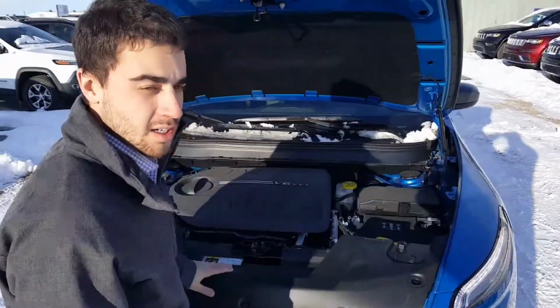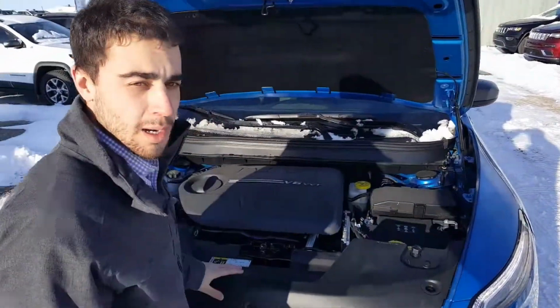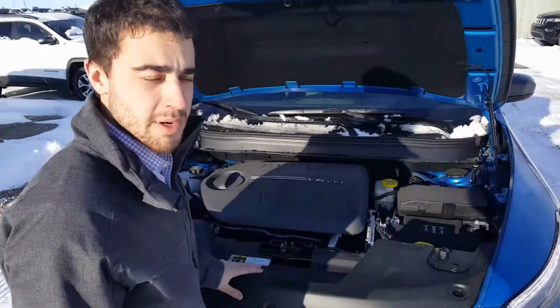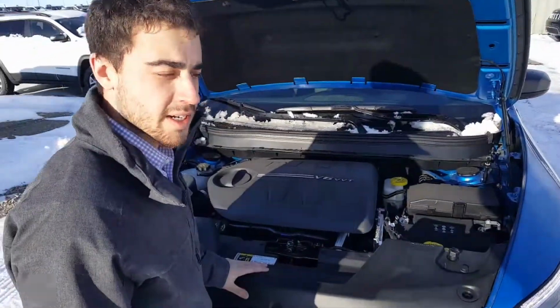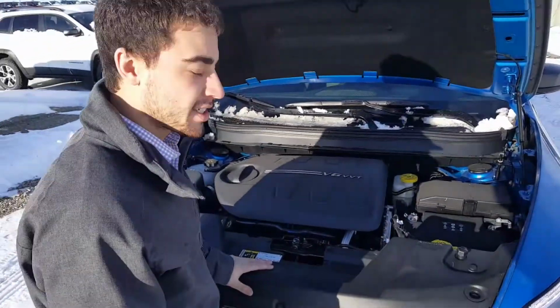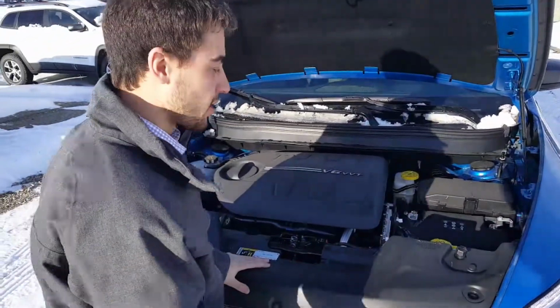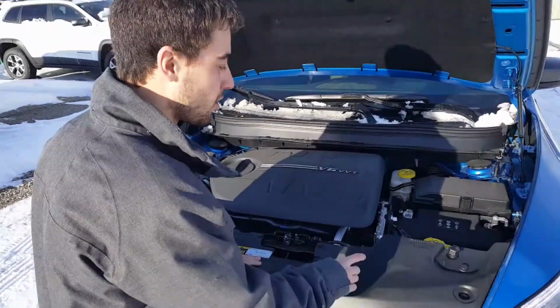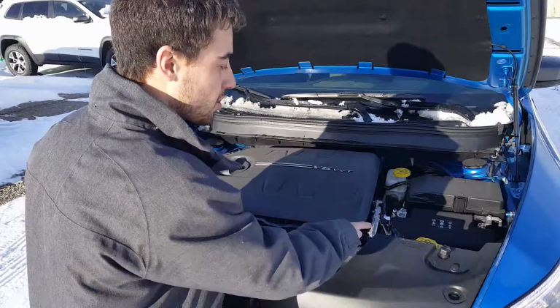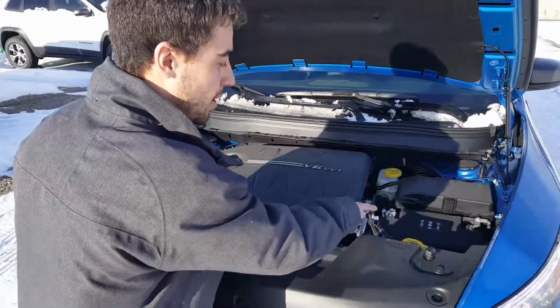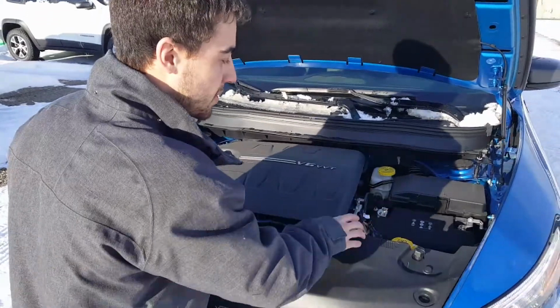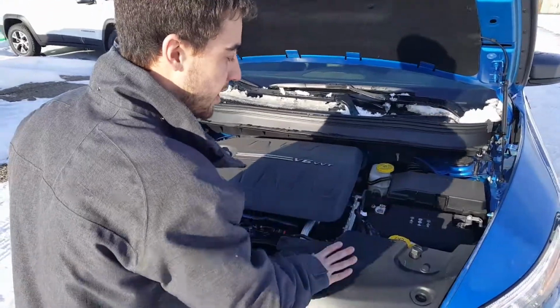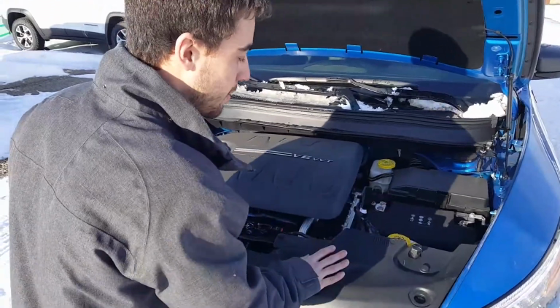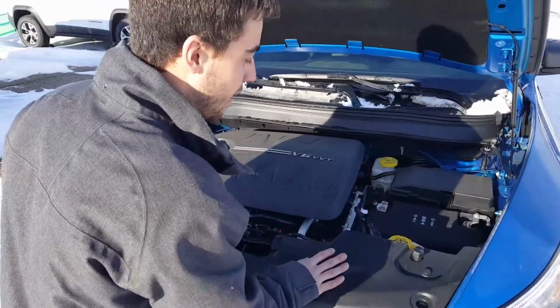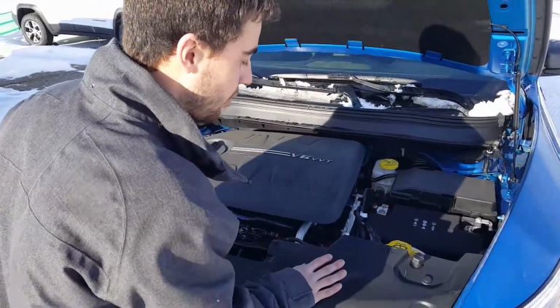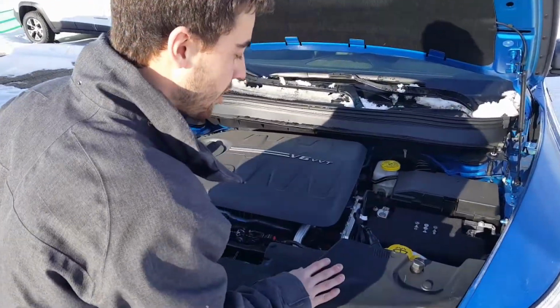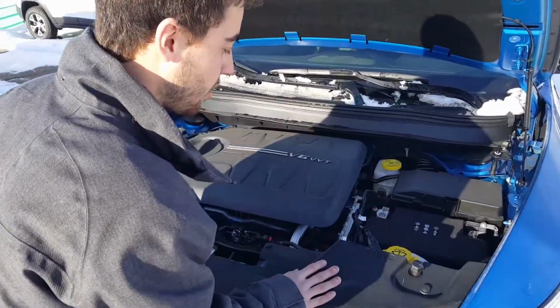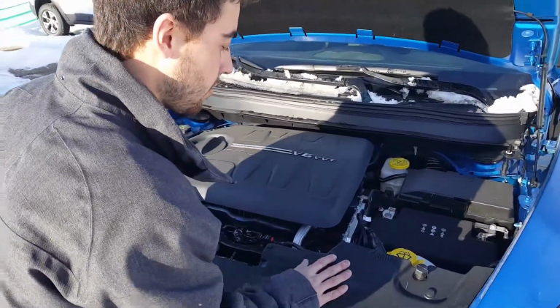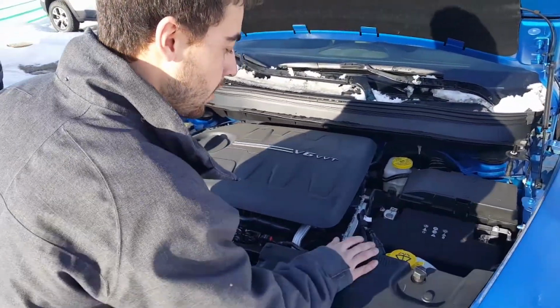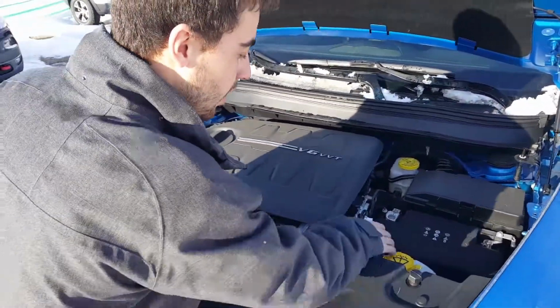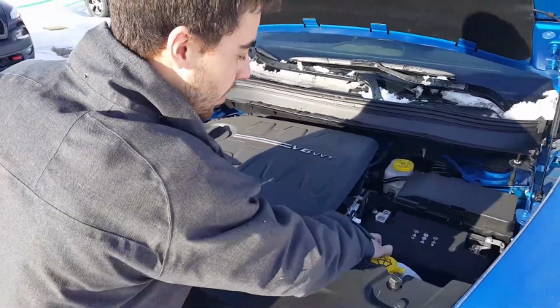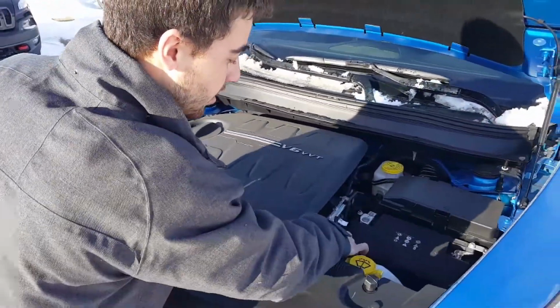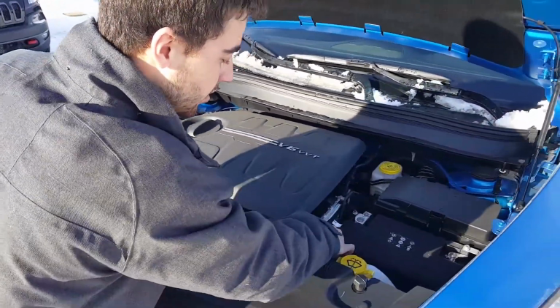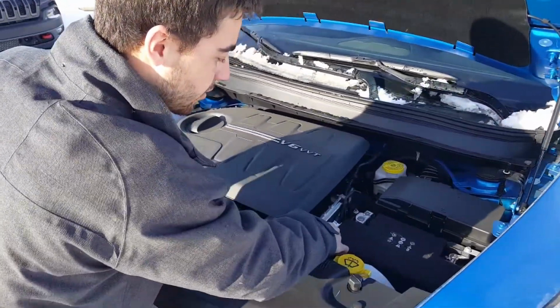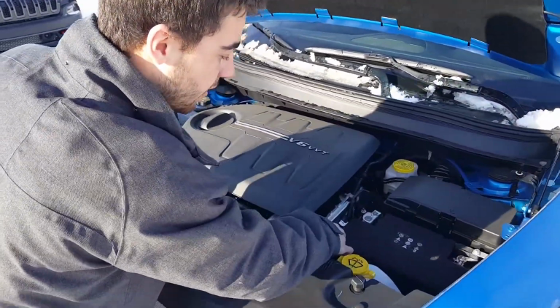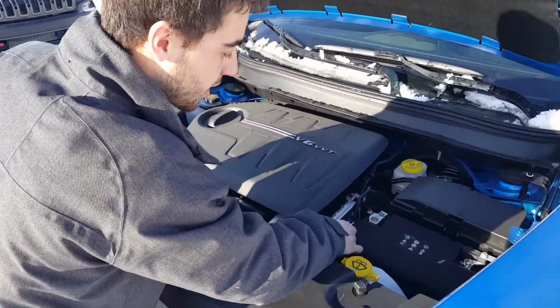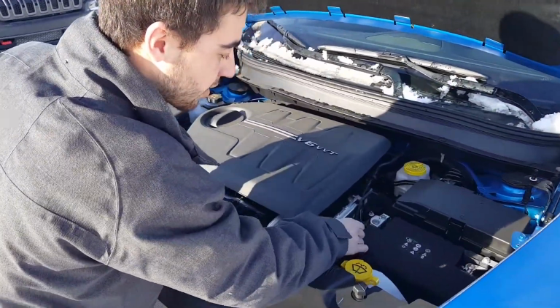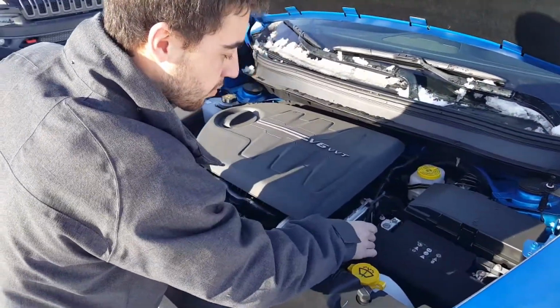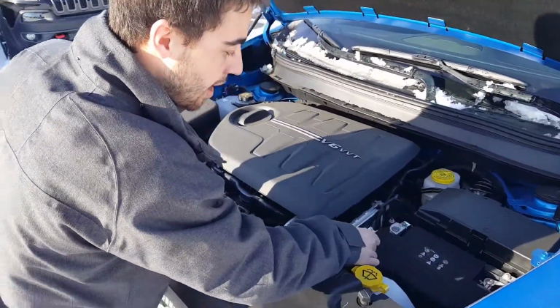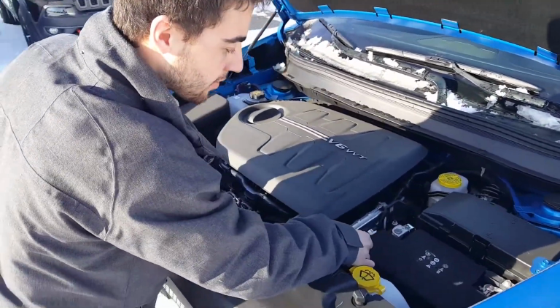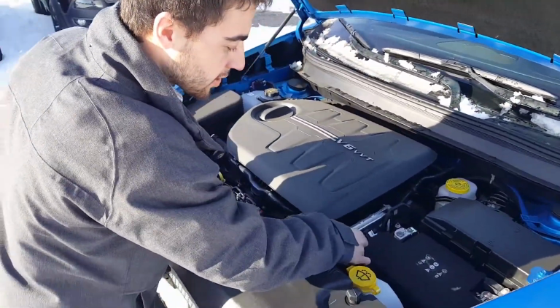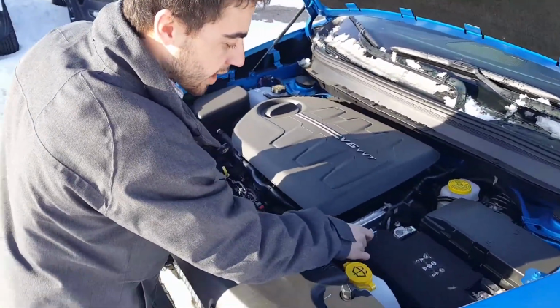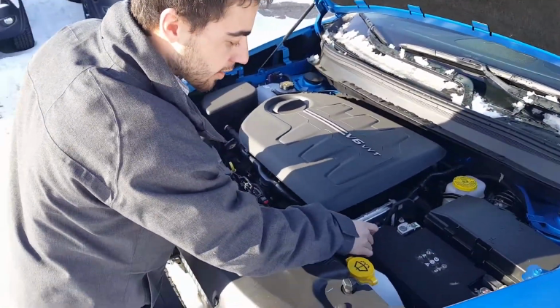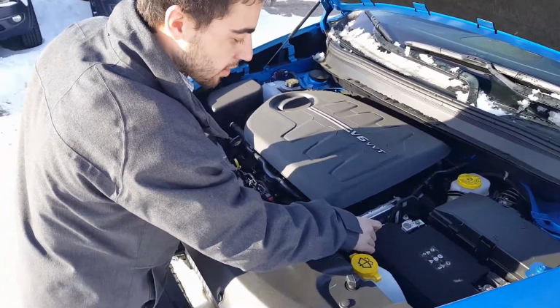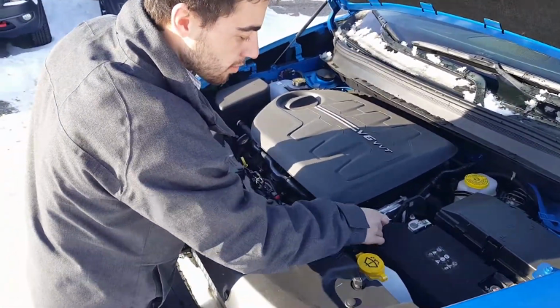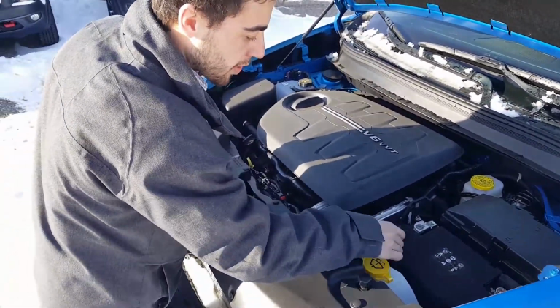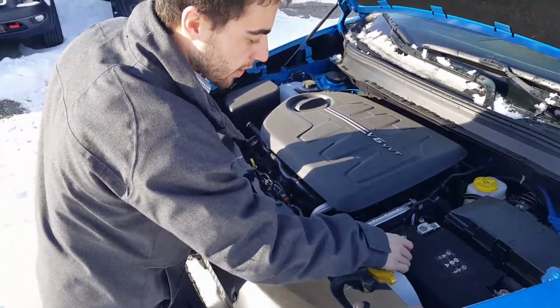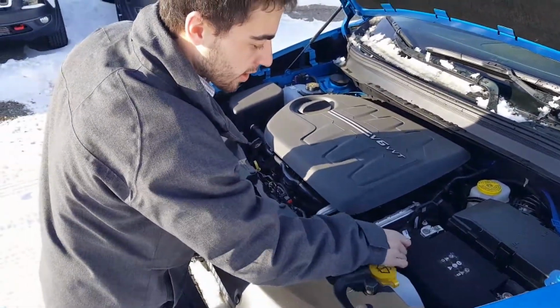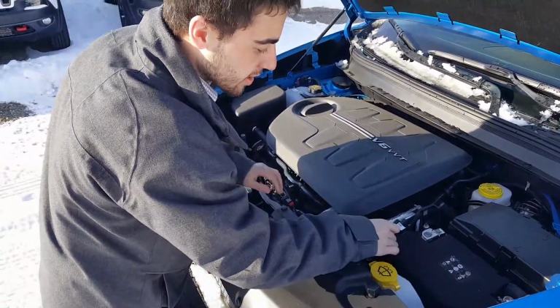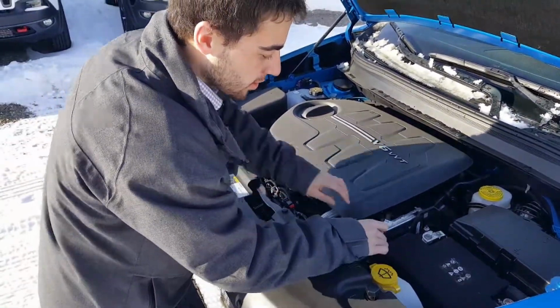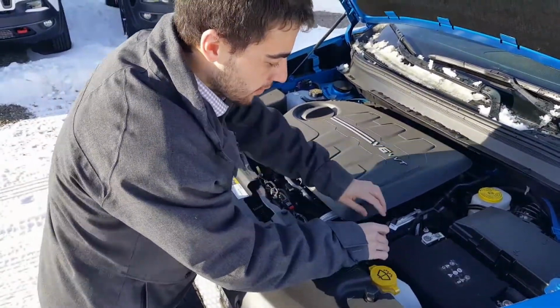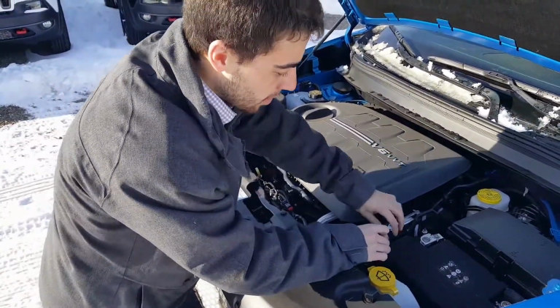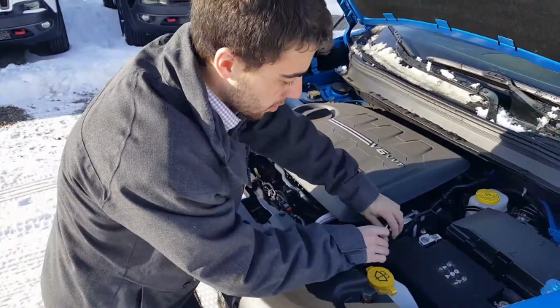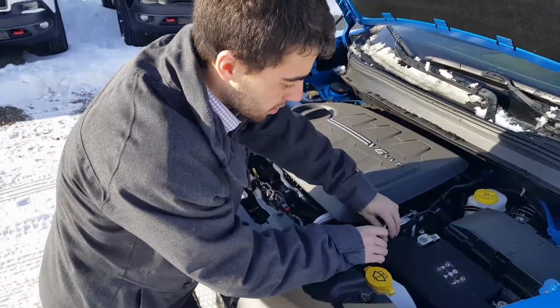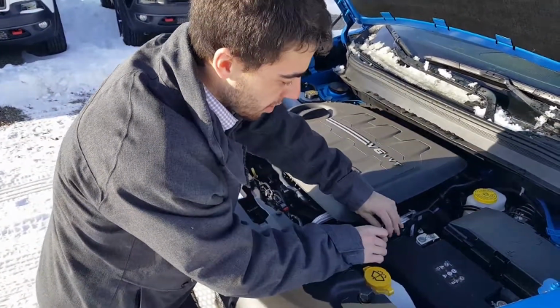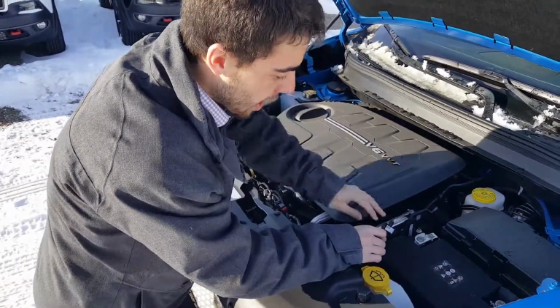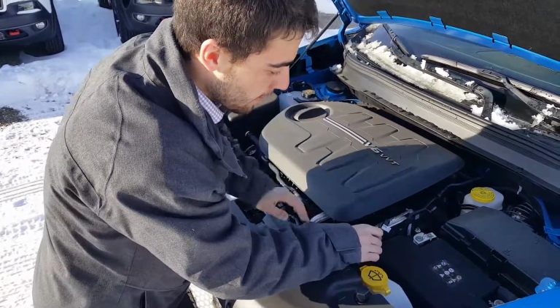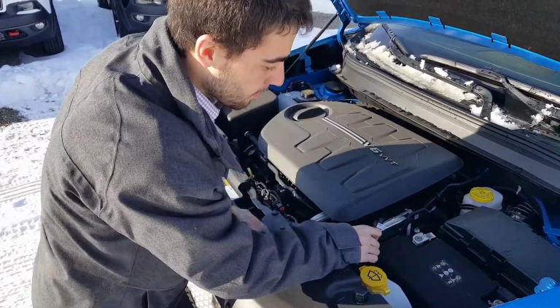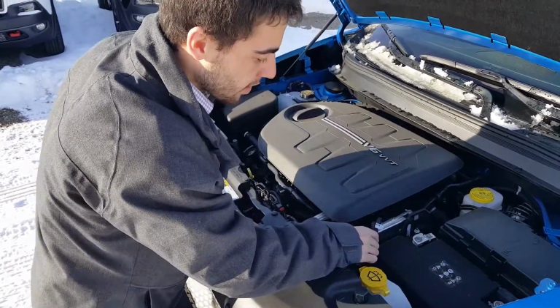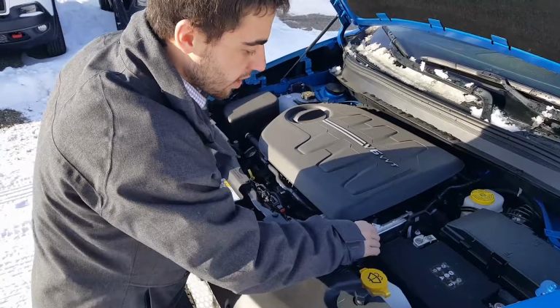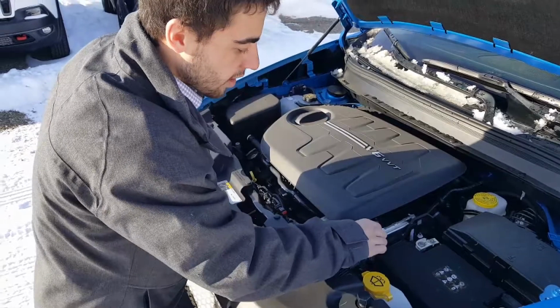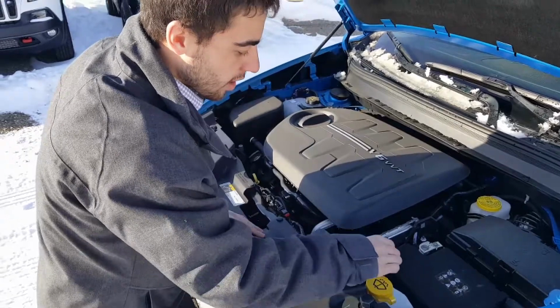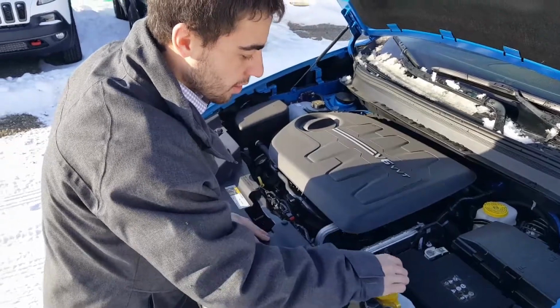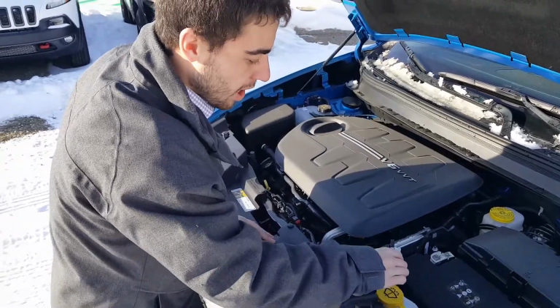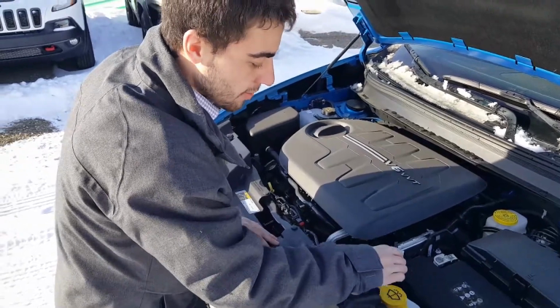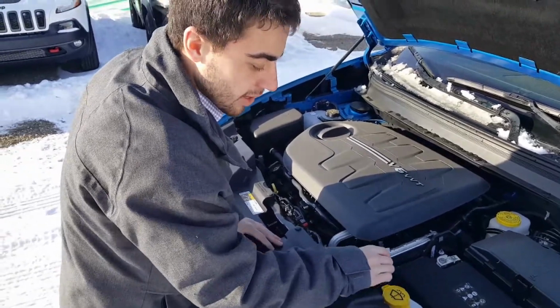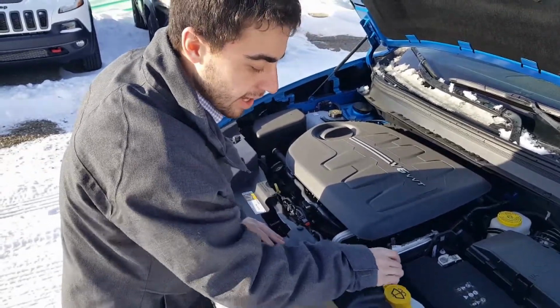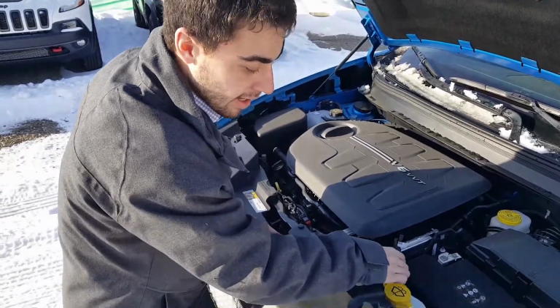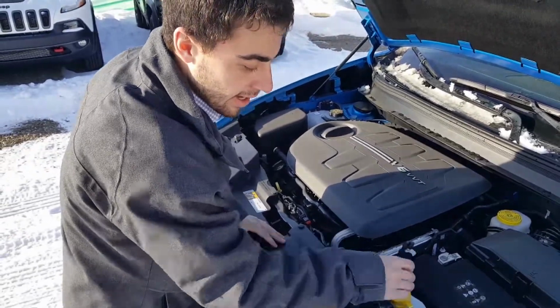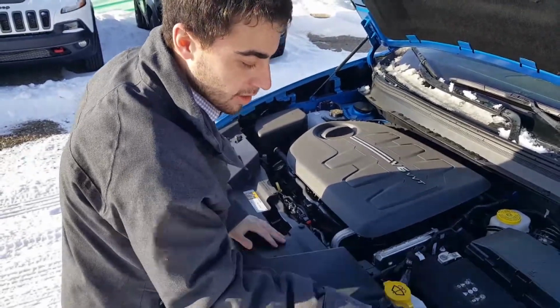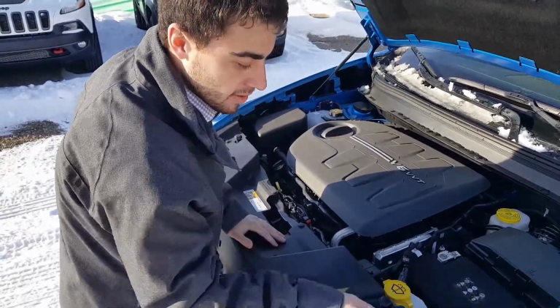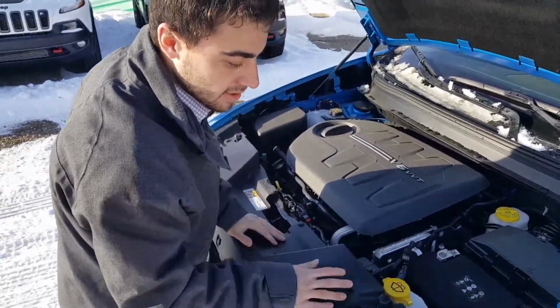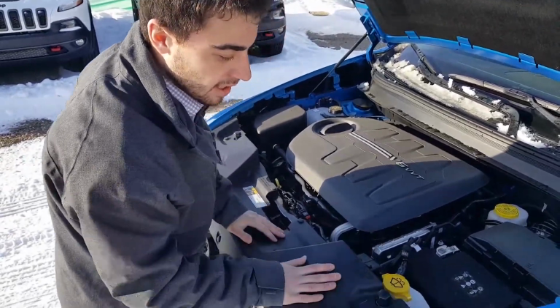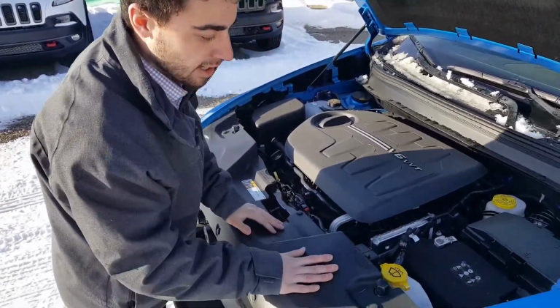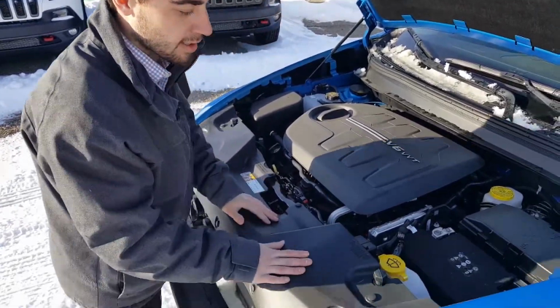Coming in nice and close, right beside the battery here, you'll find it raveled together with a nice little velcro strap. Unravel that, hang it out to the side.